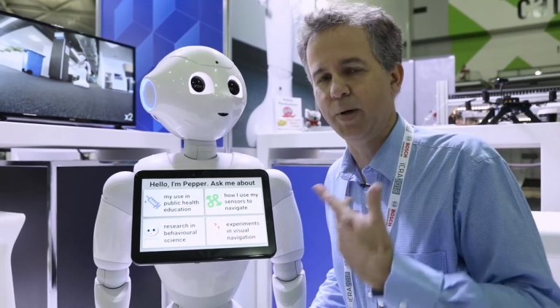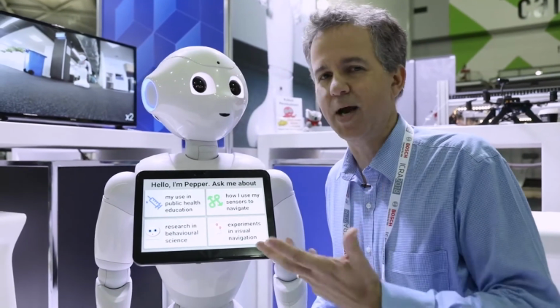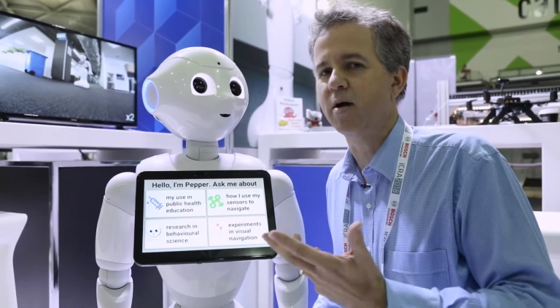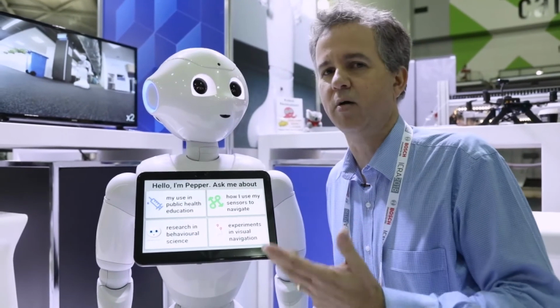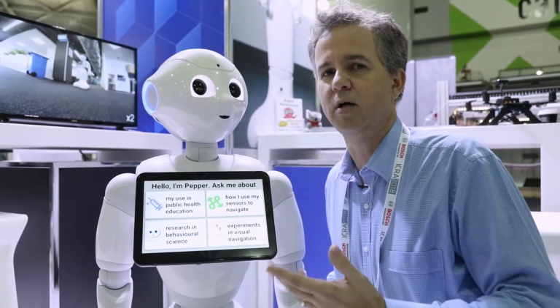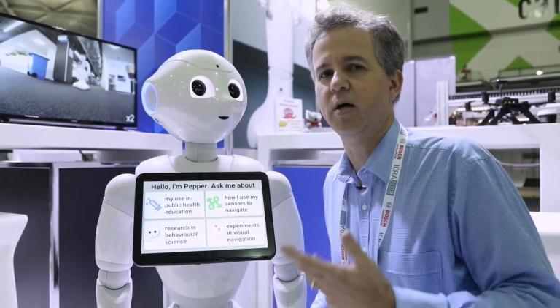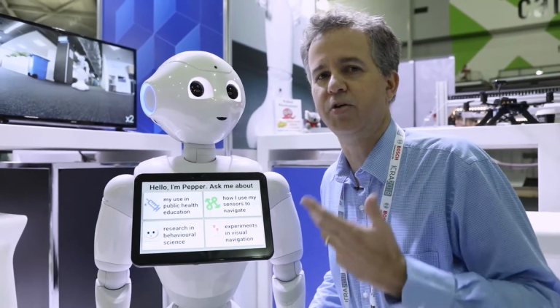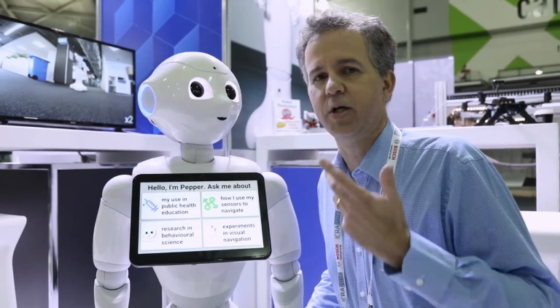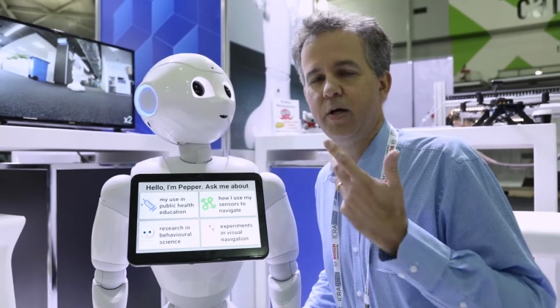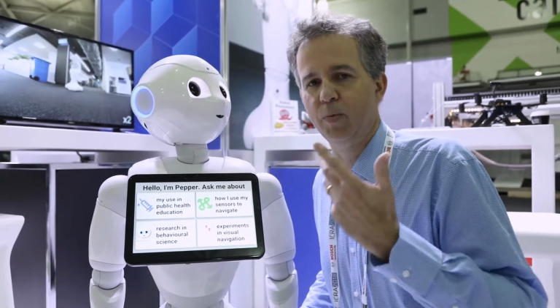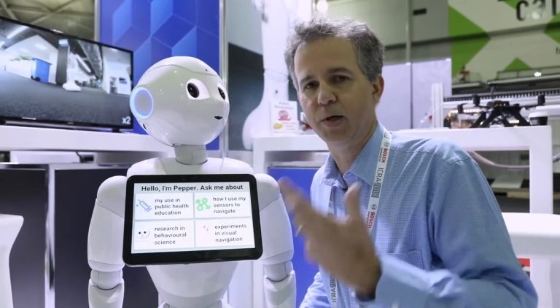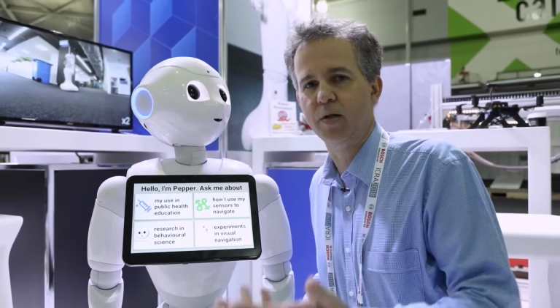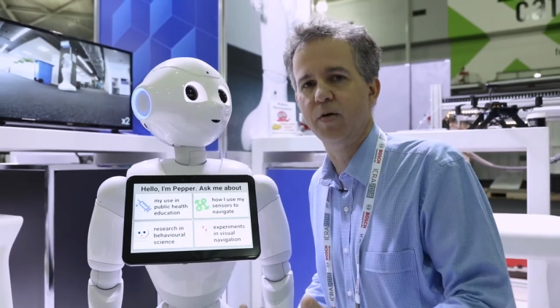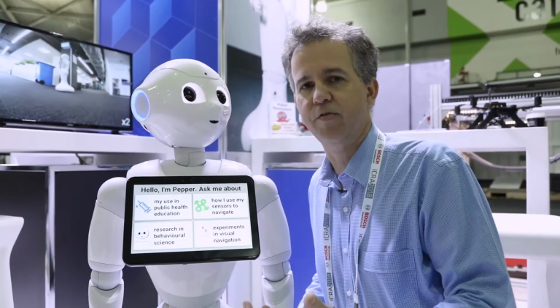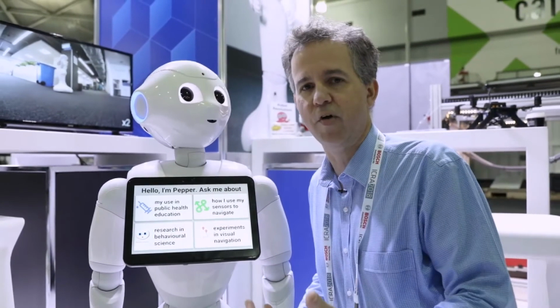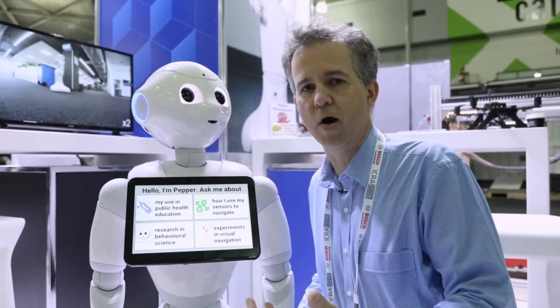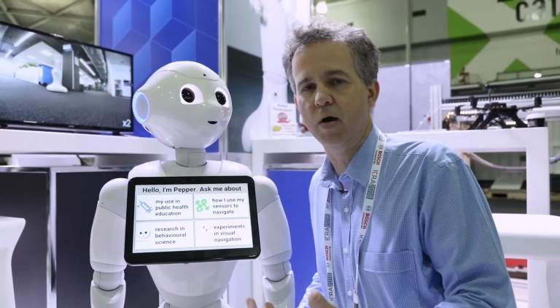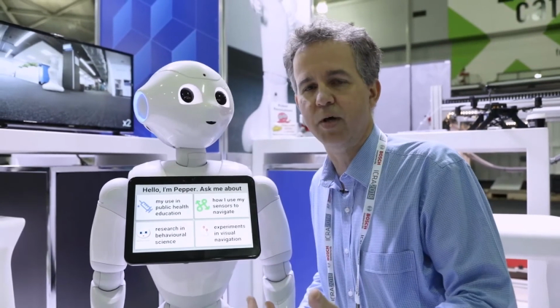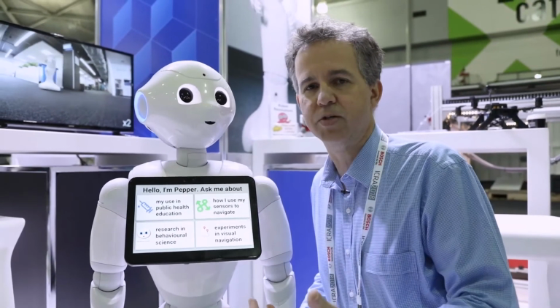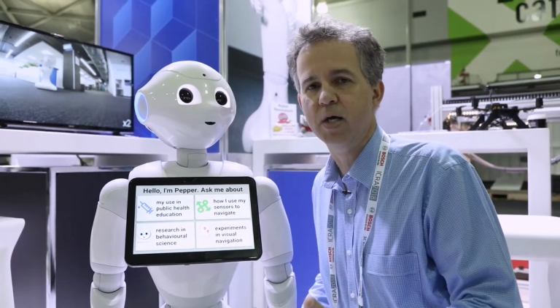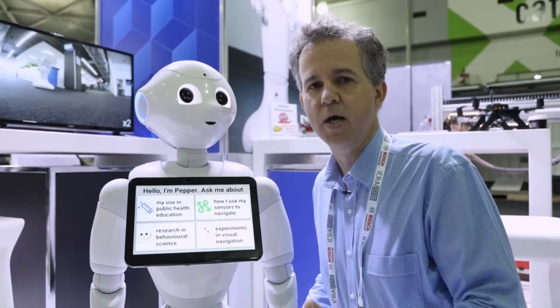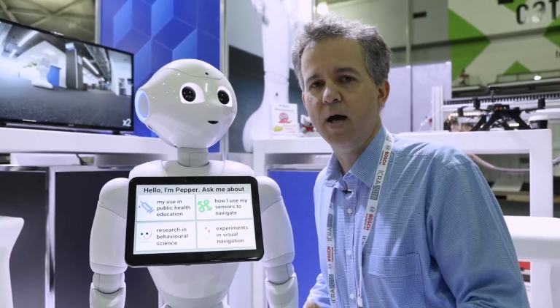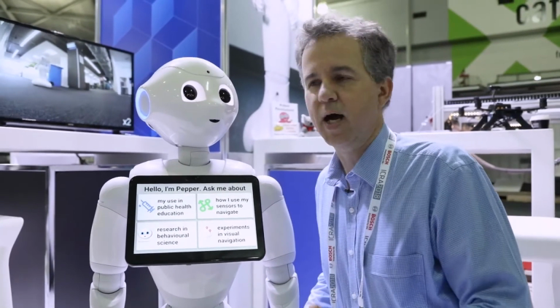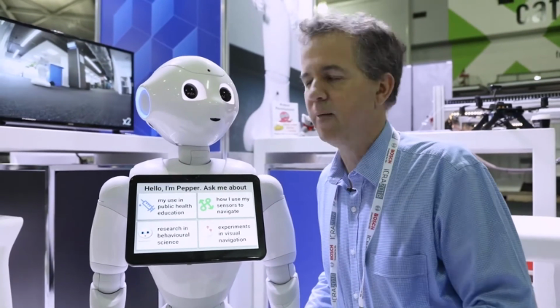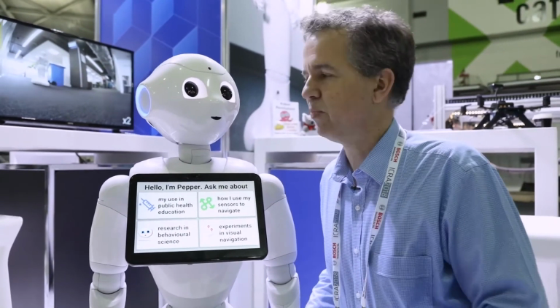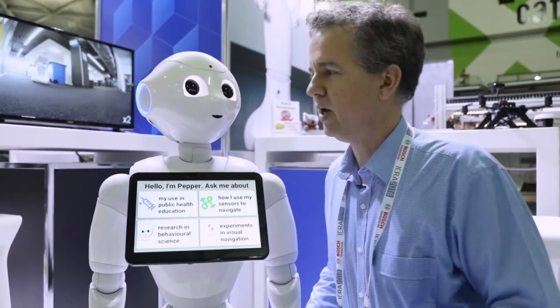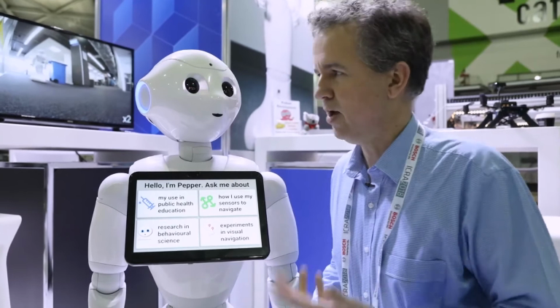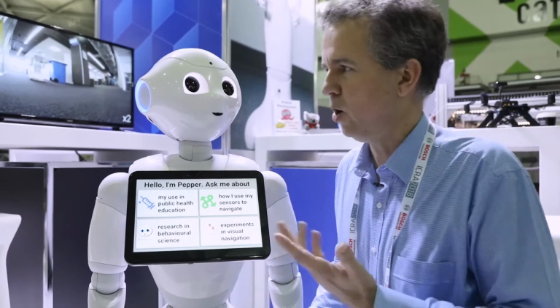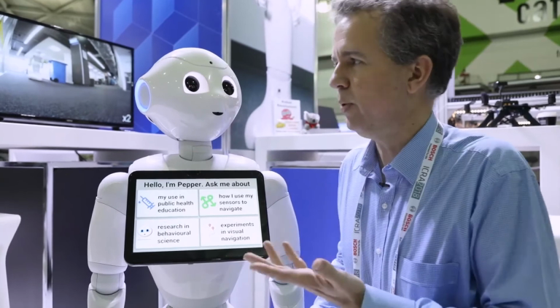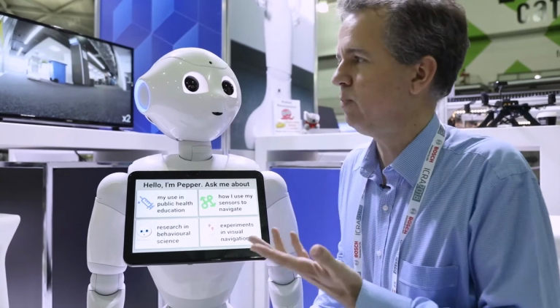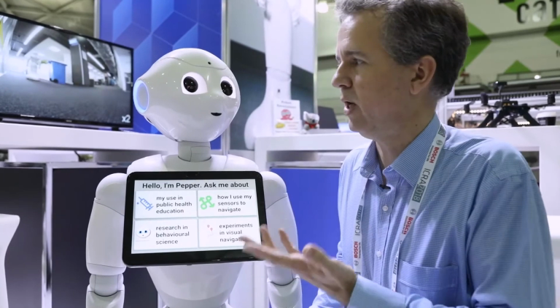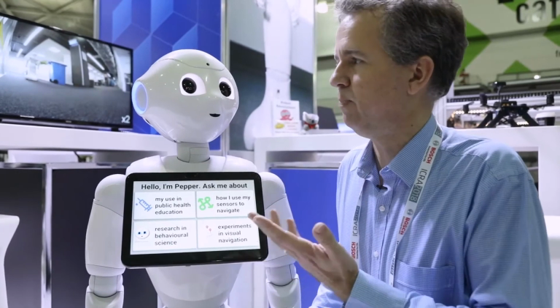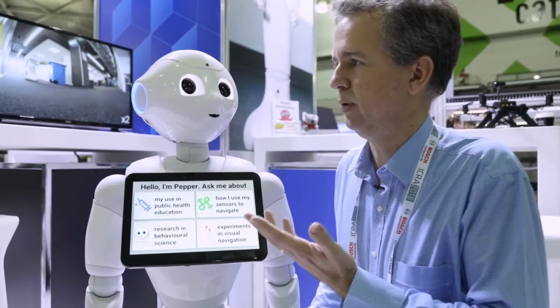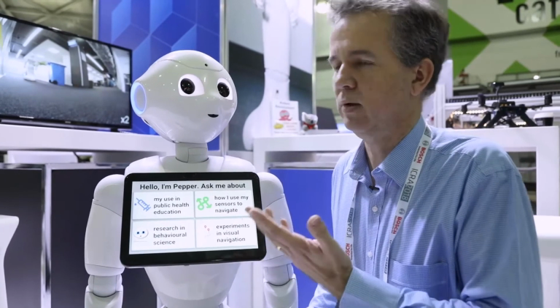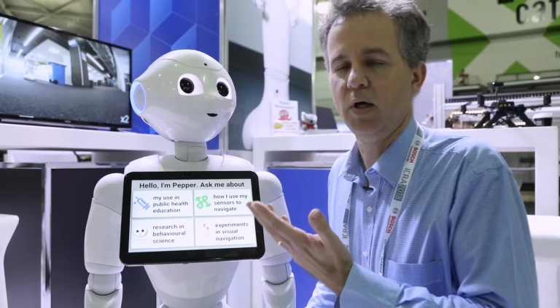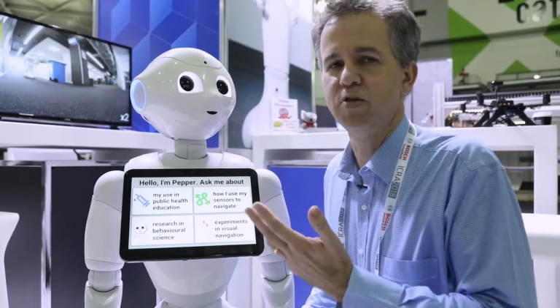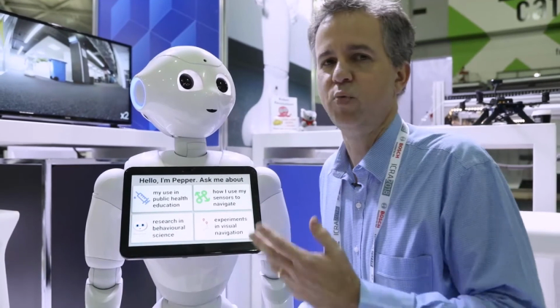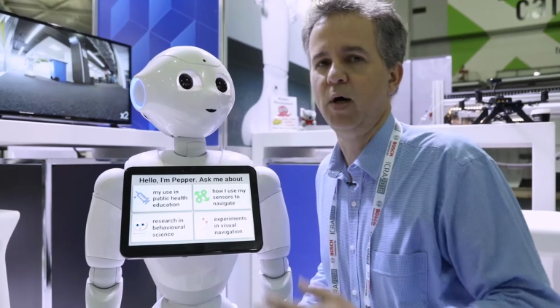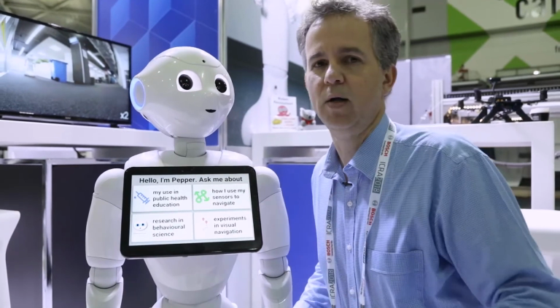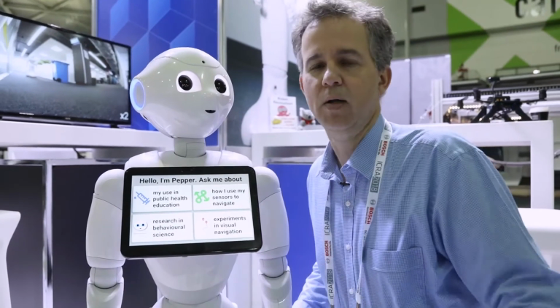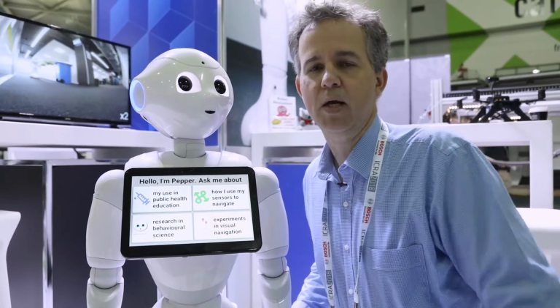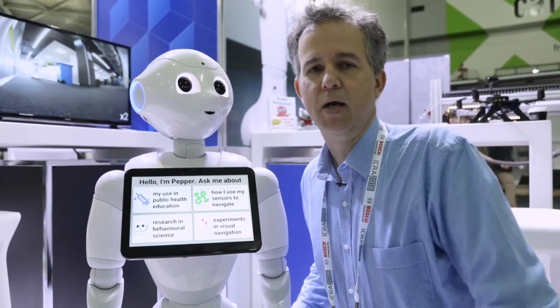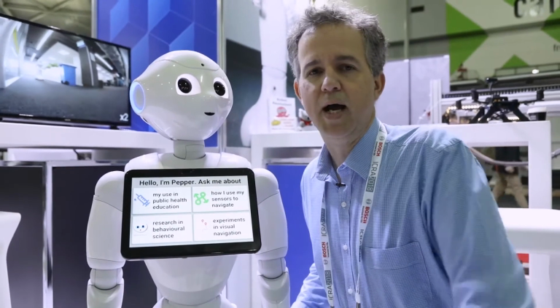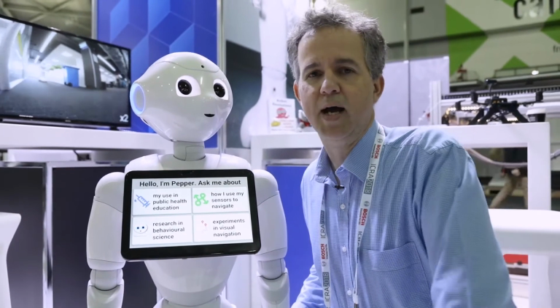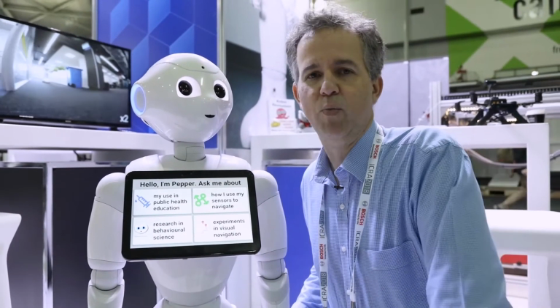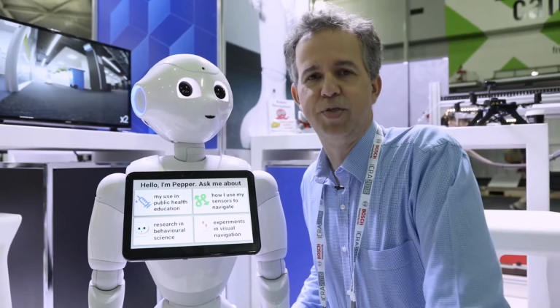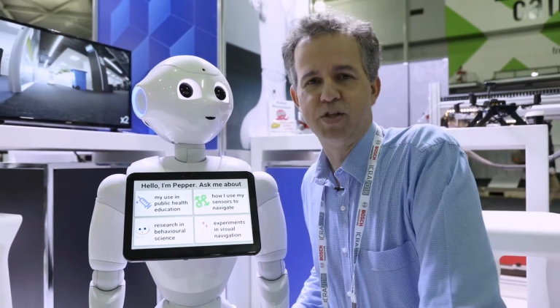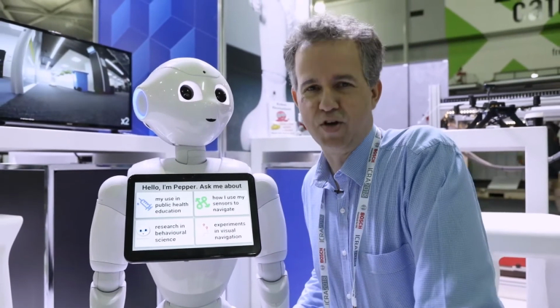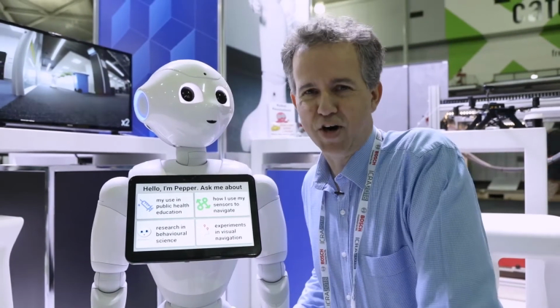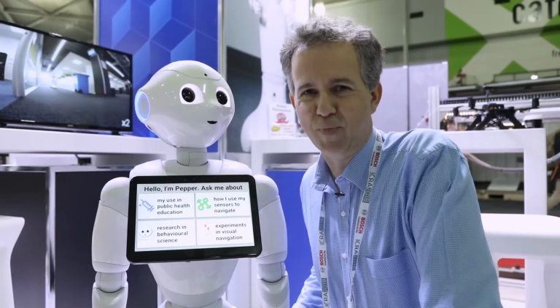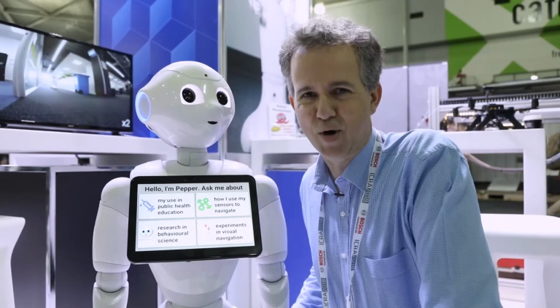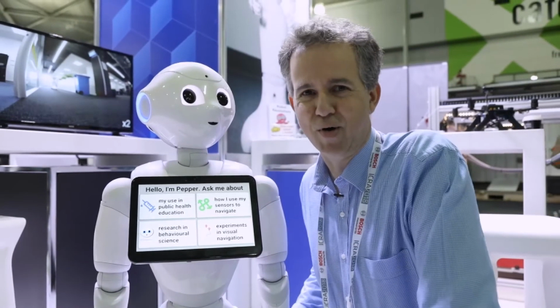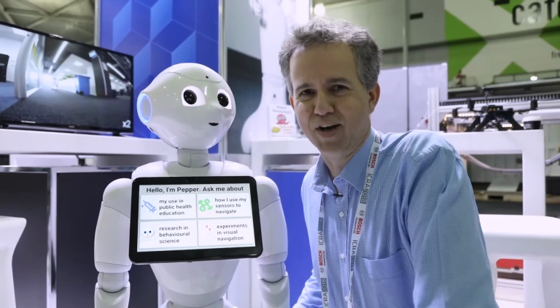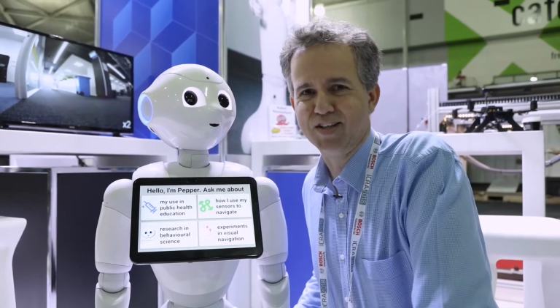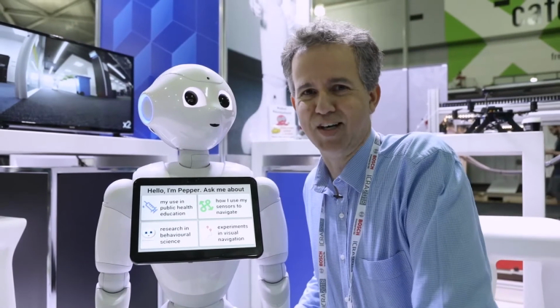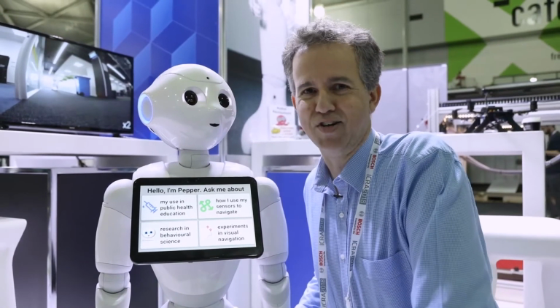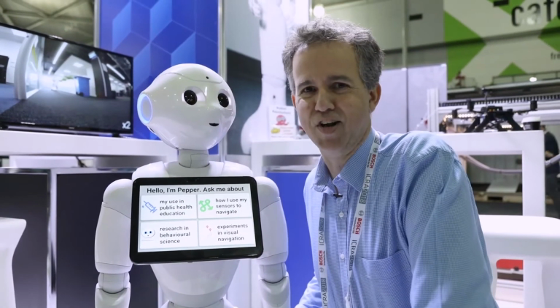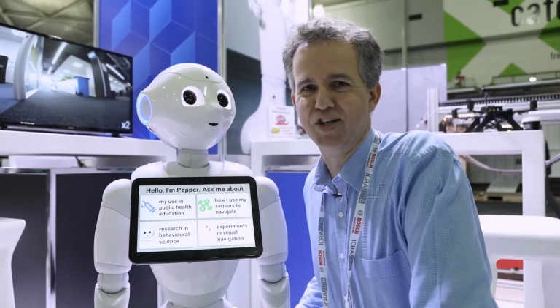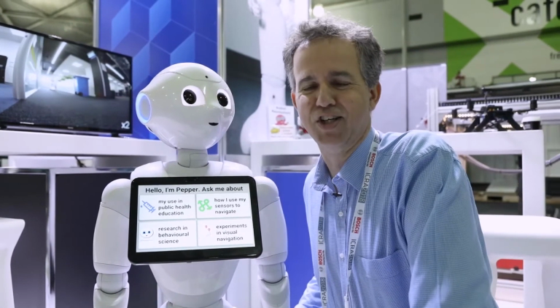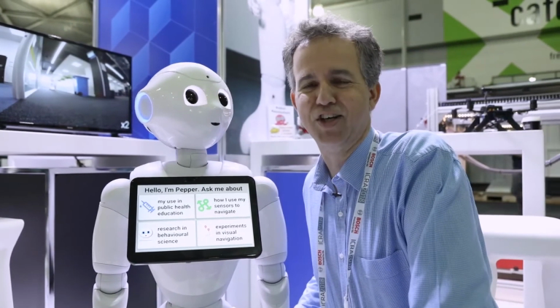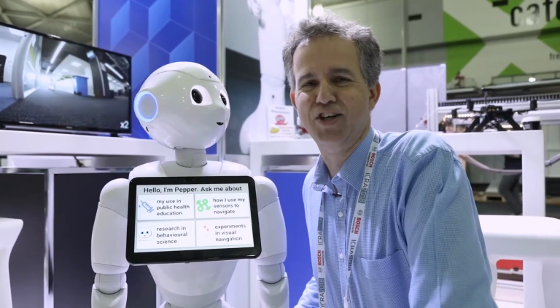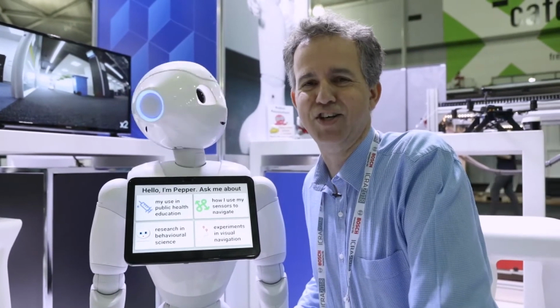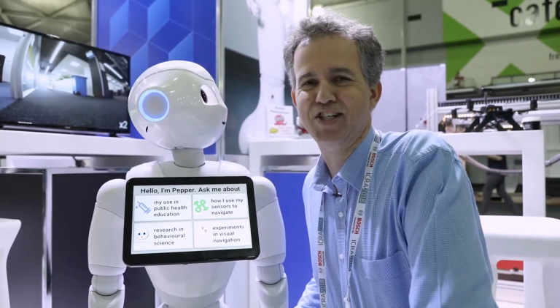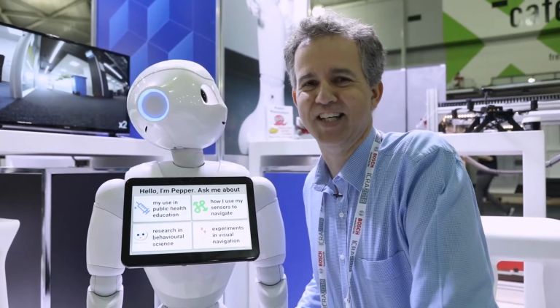Helping agriculture, helping the environment, and helping people as well — this is the kind of robotic technology at QUT.